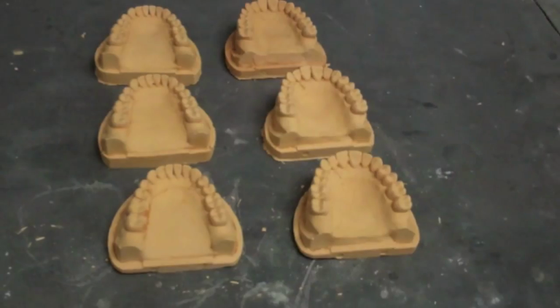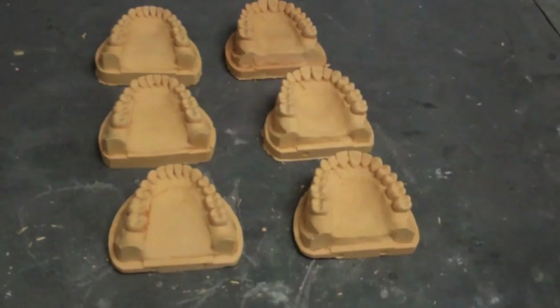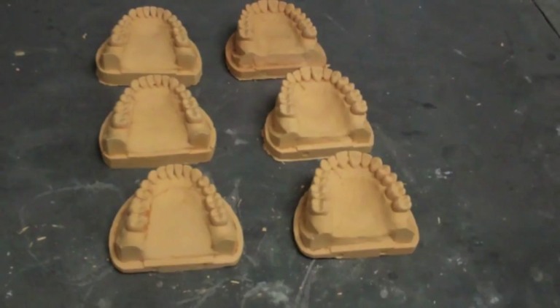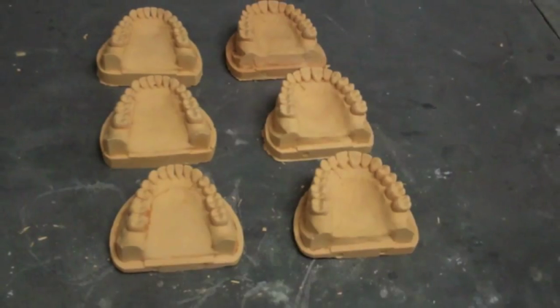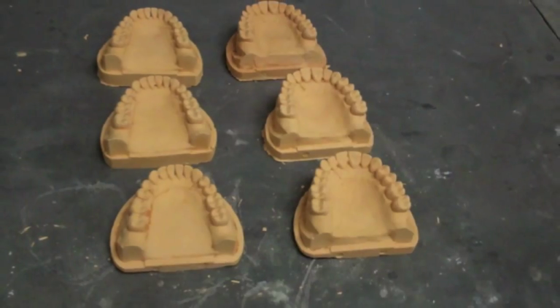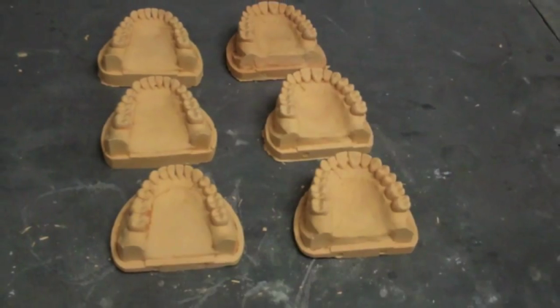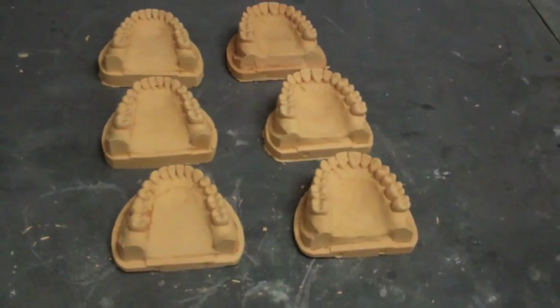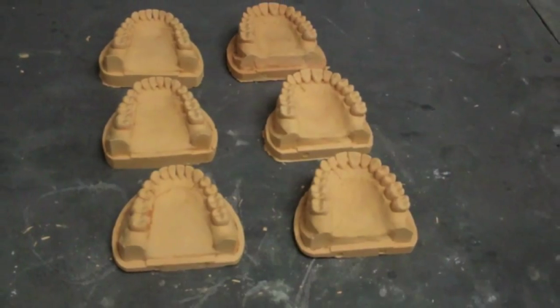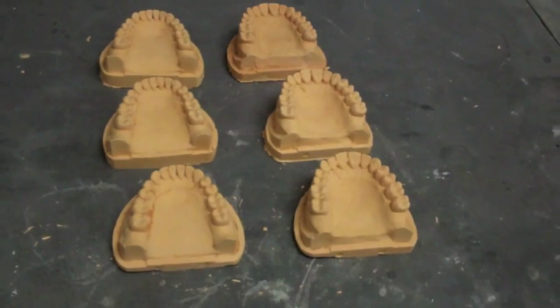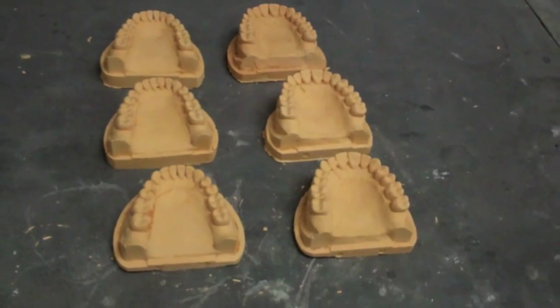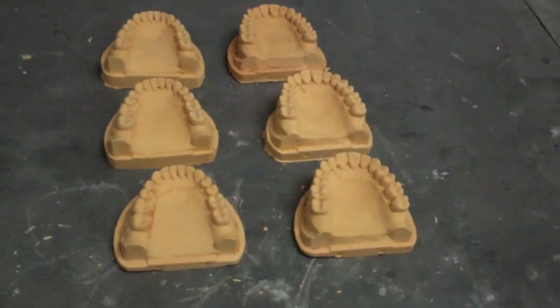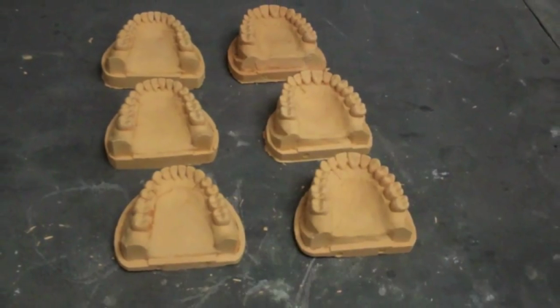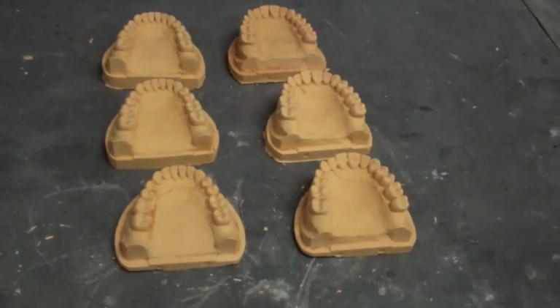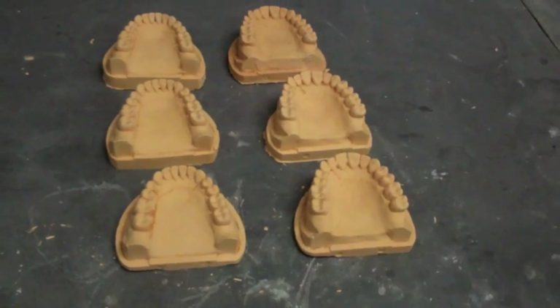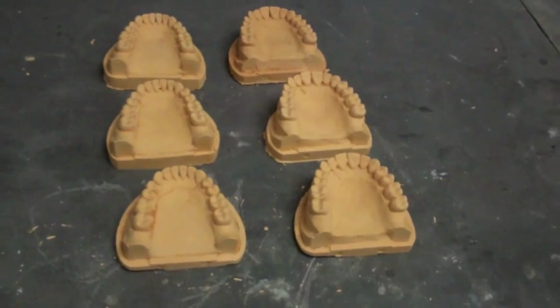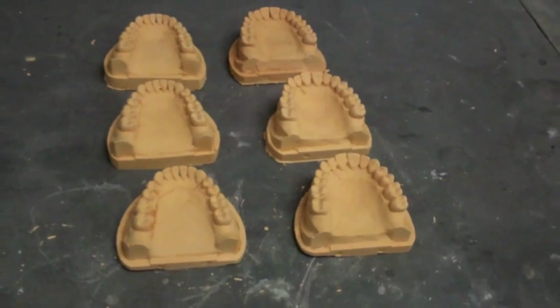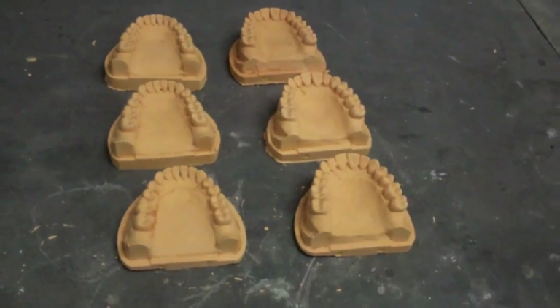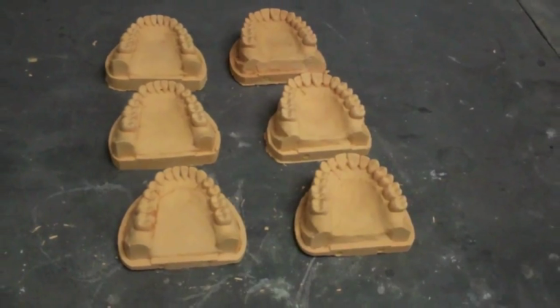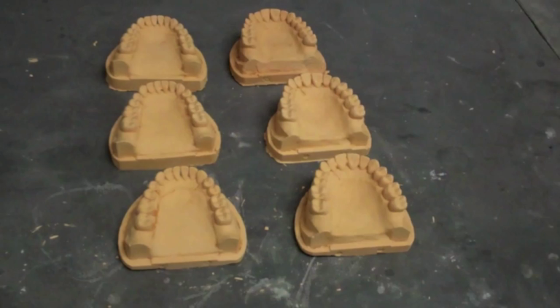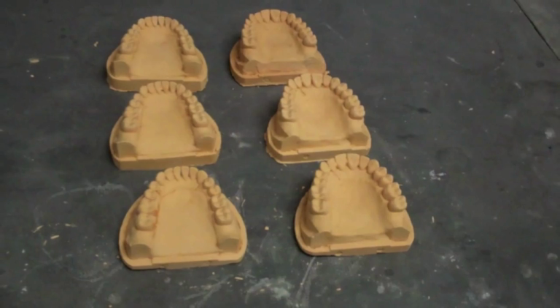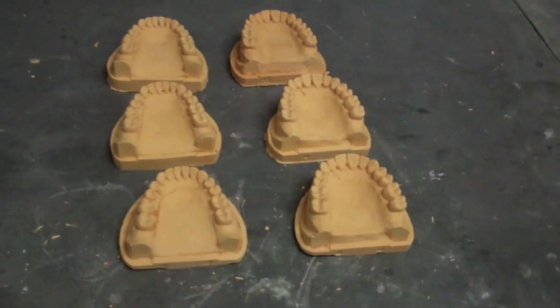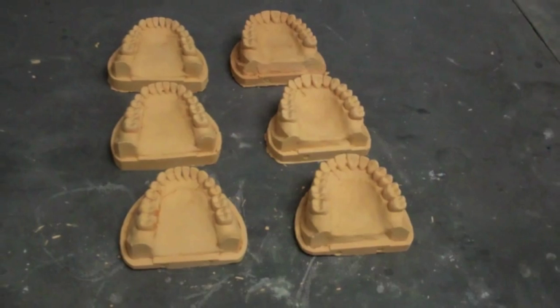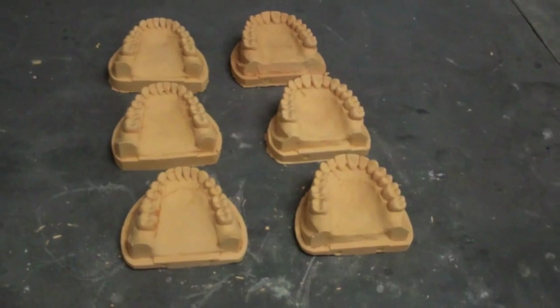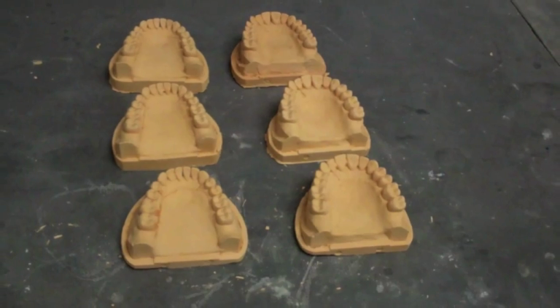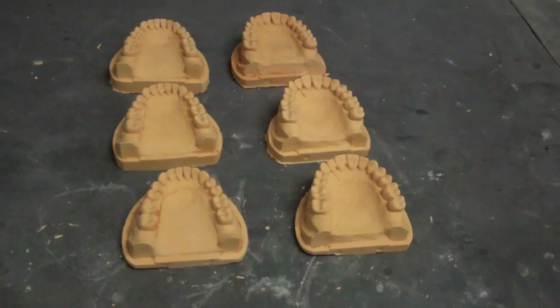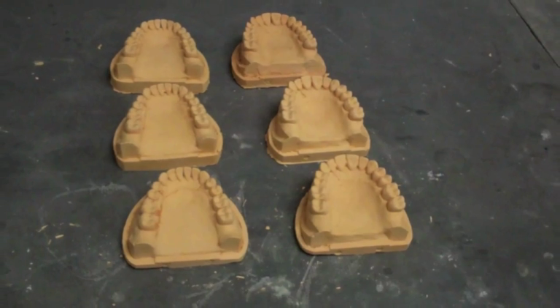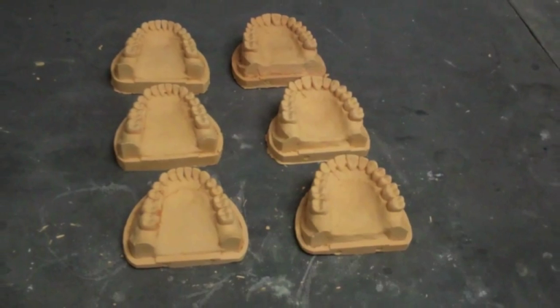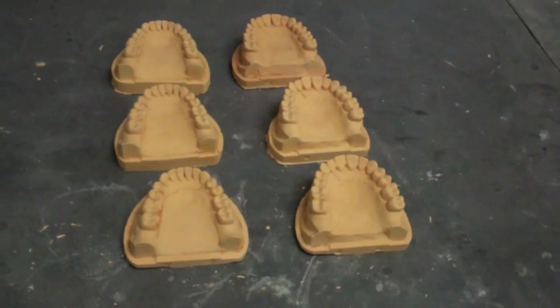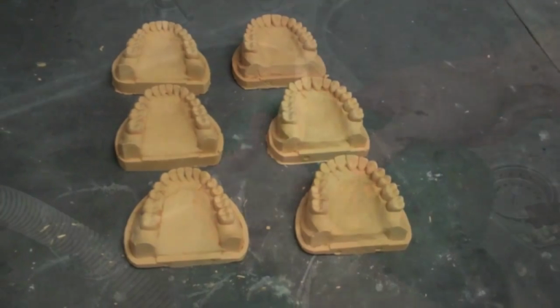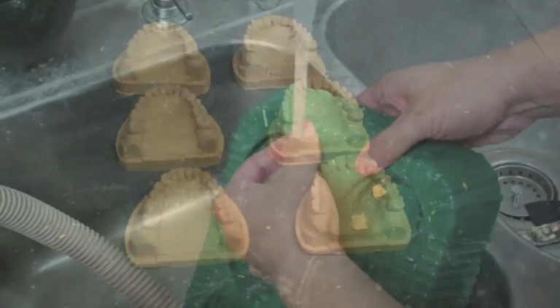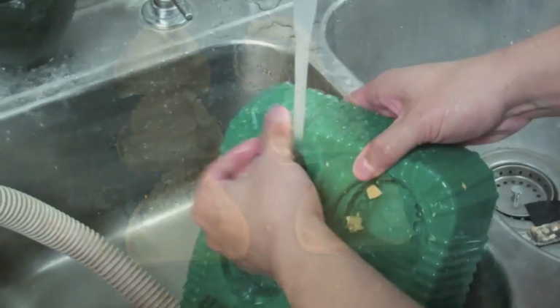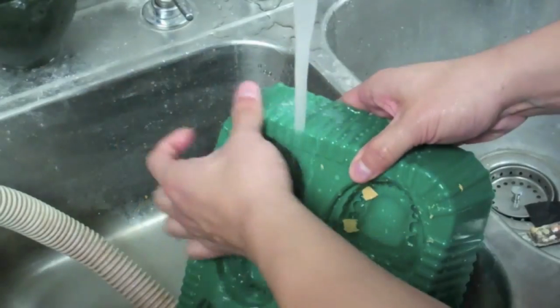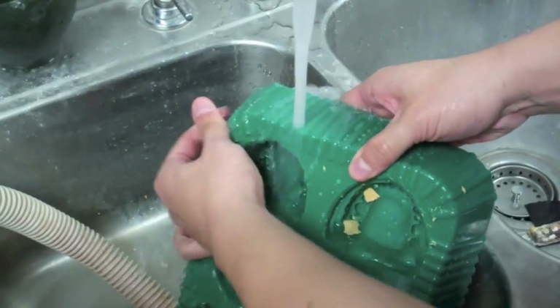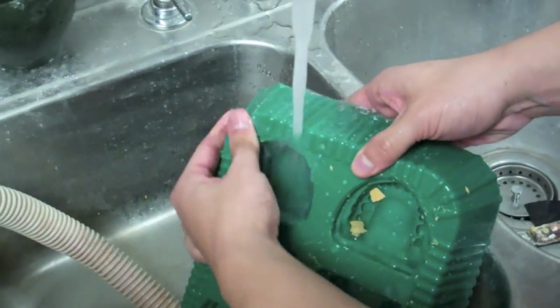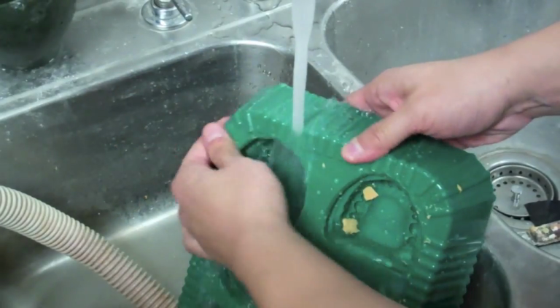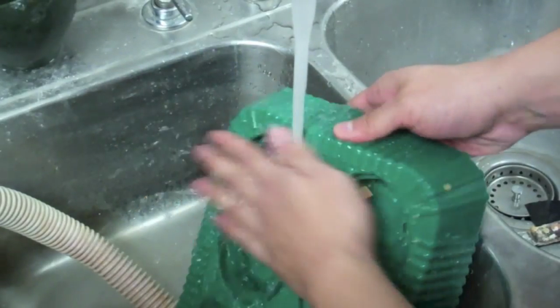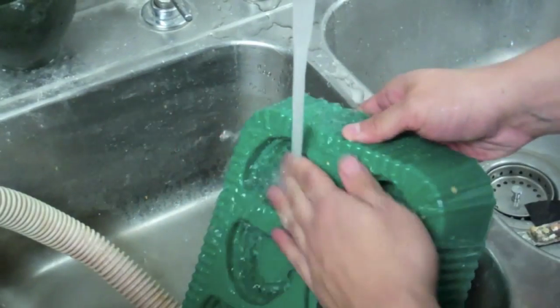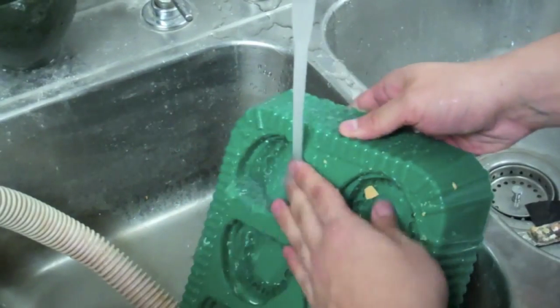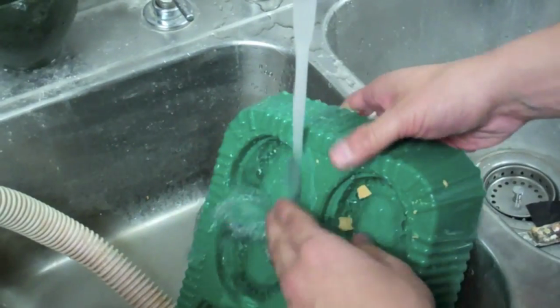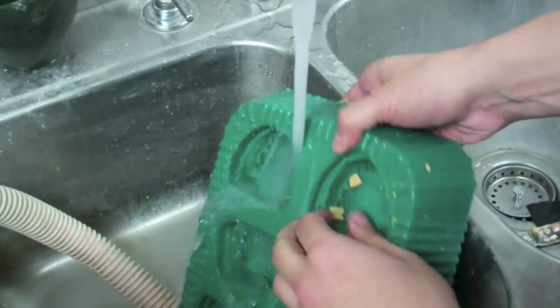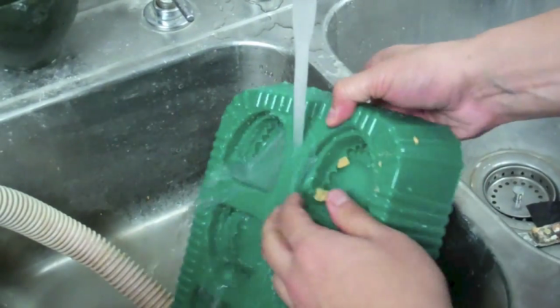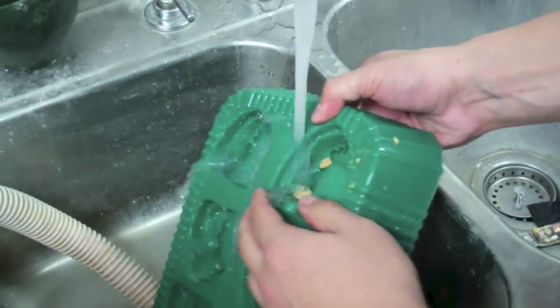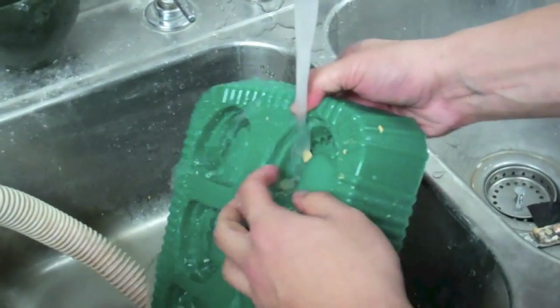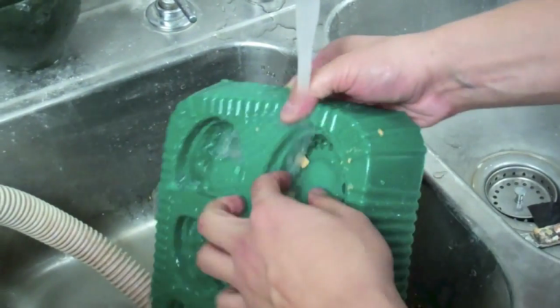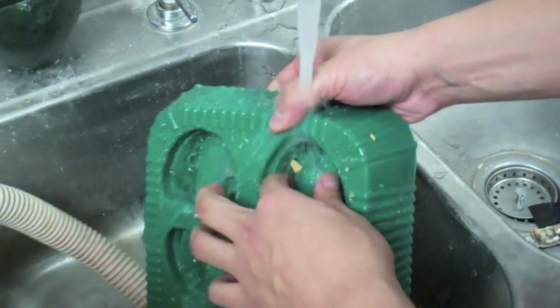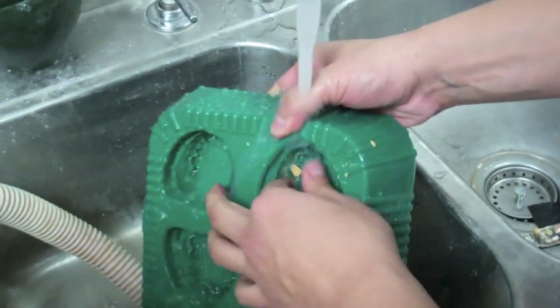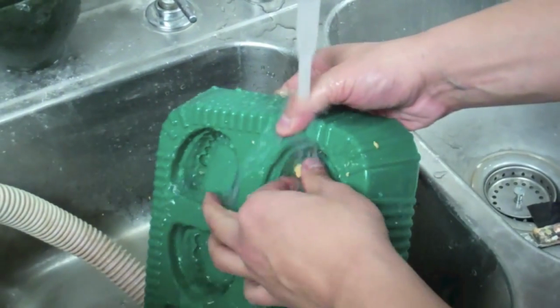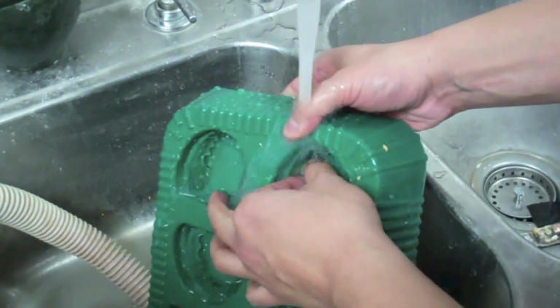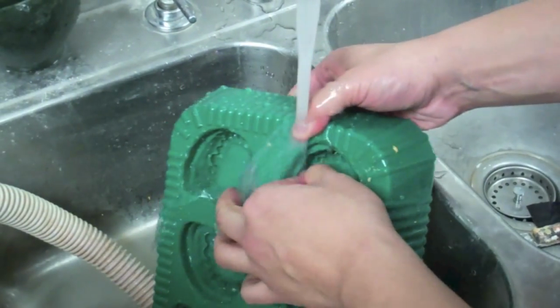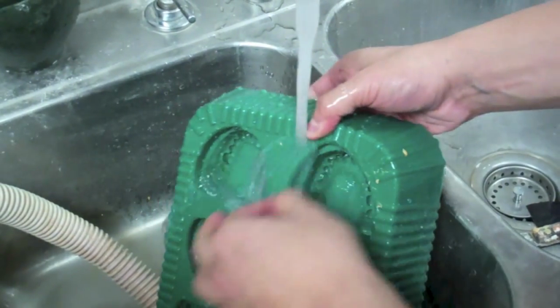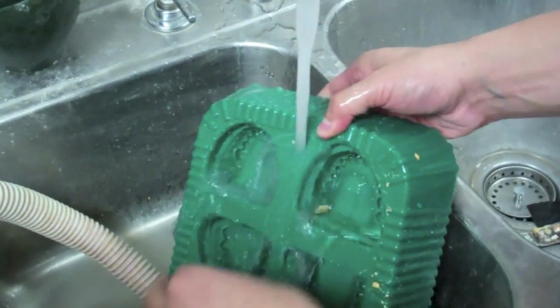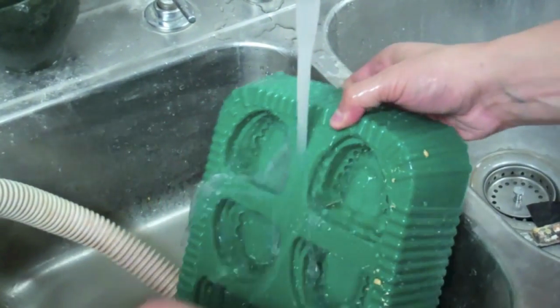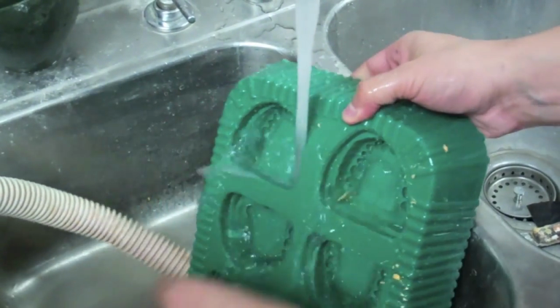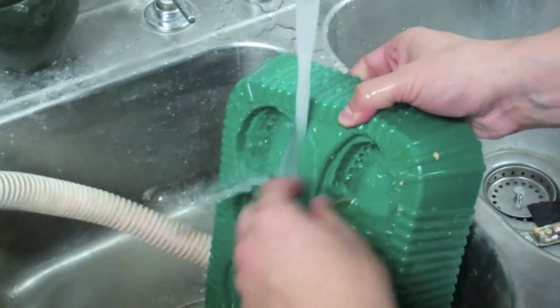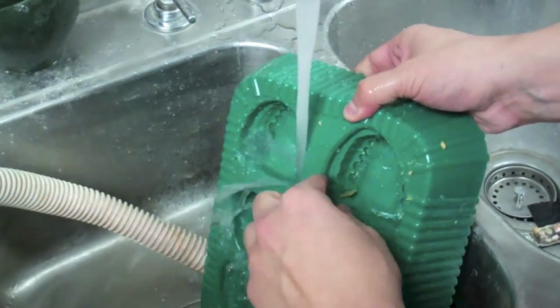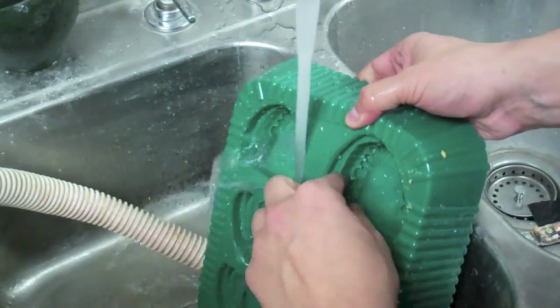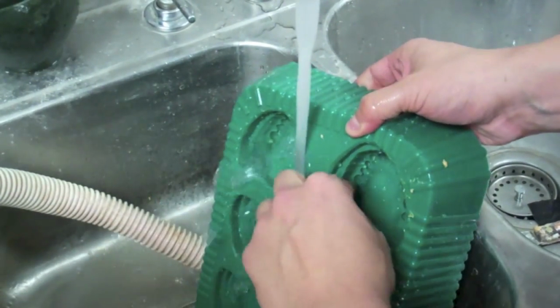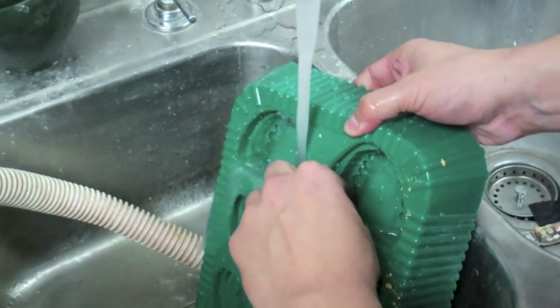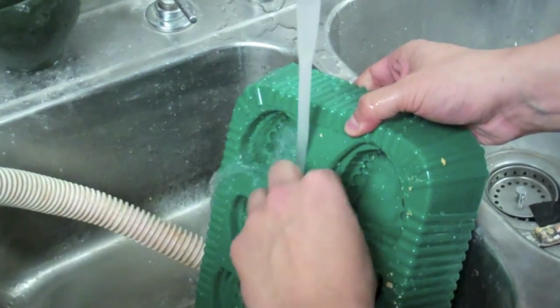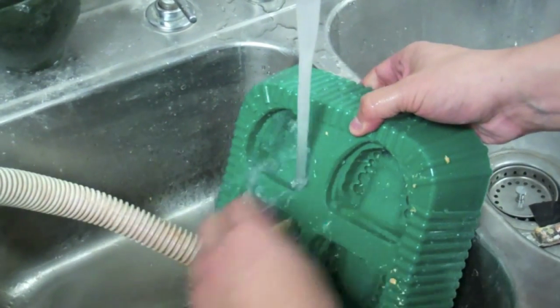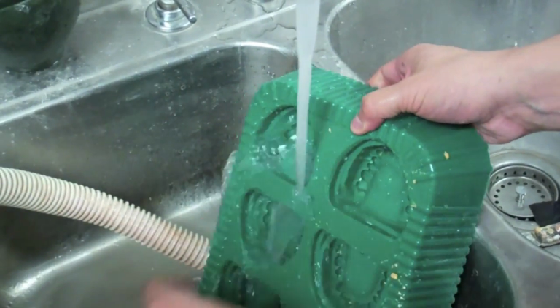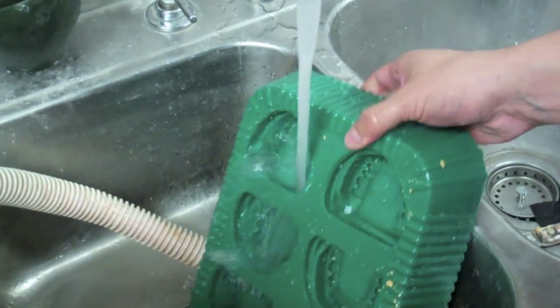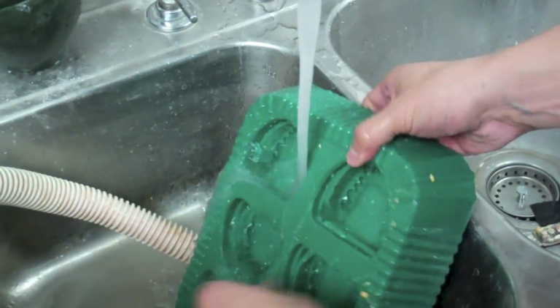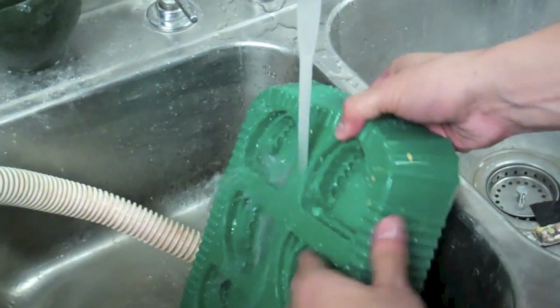Once all six models are removed, you must clean the mold and then you are done with the exercise.